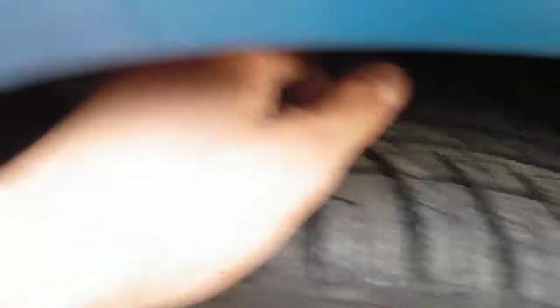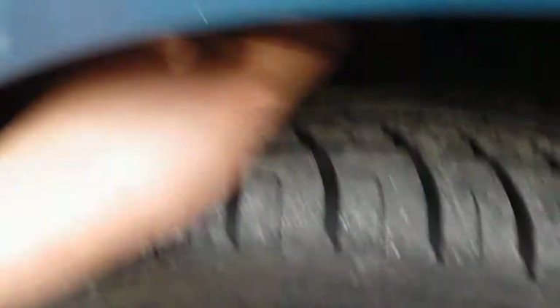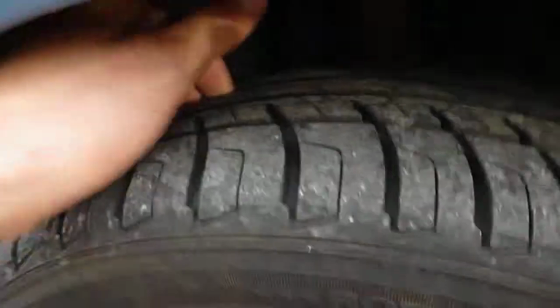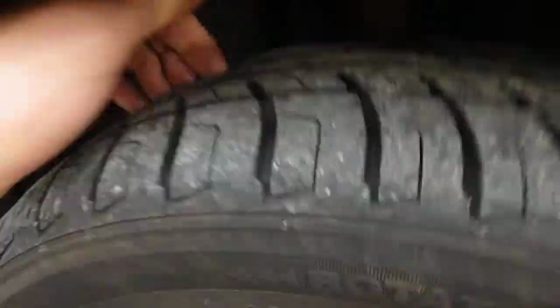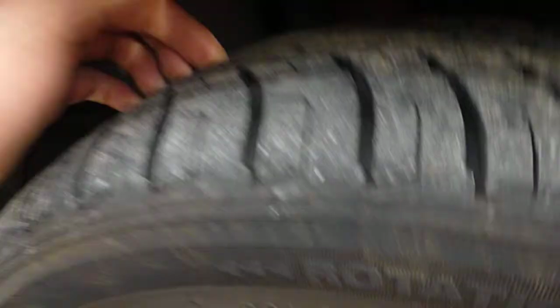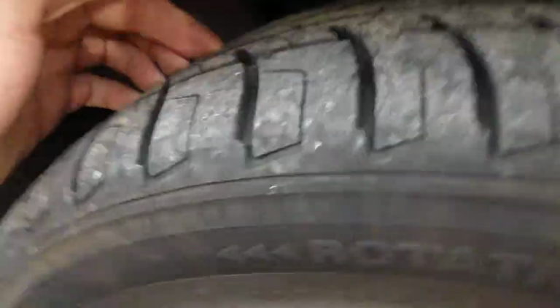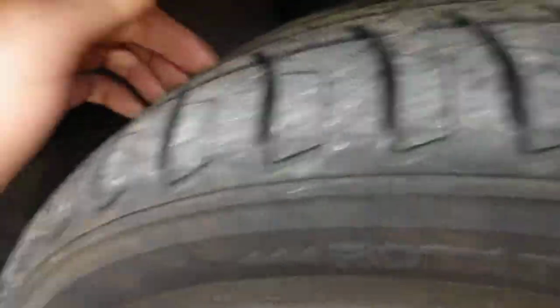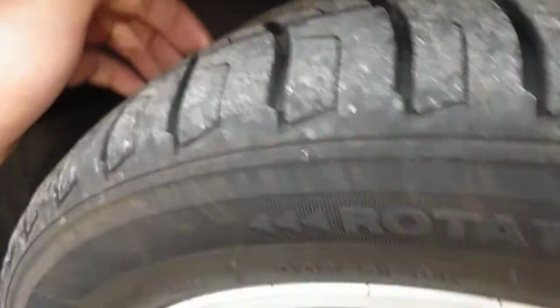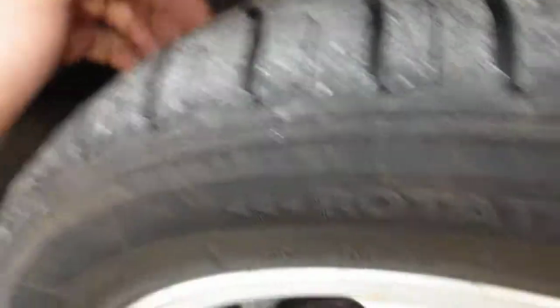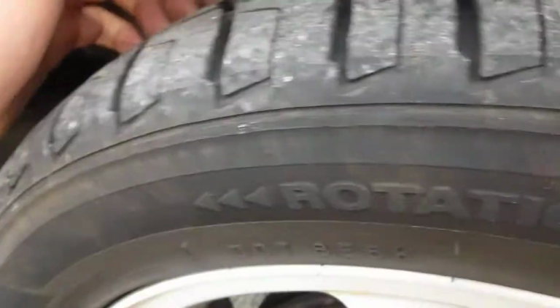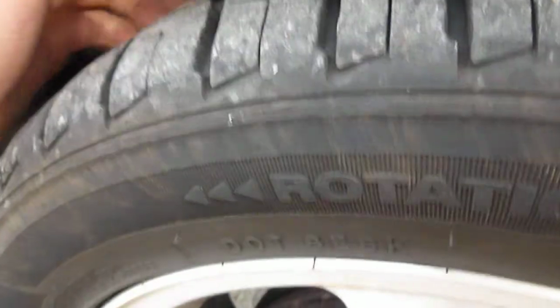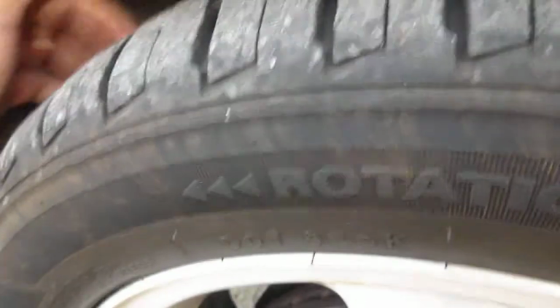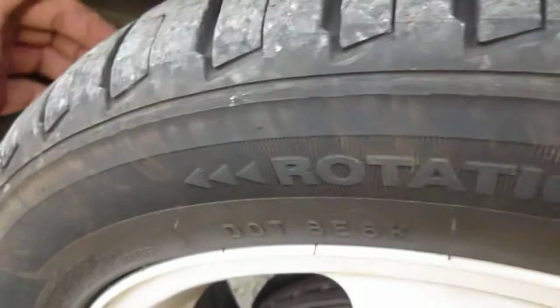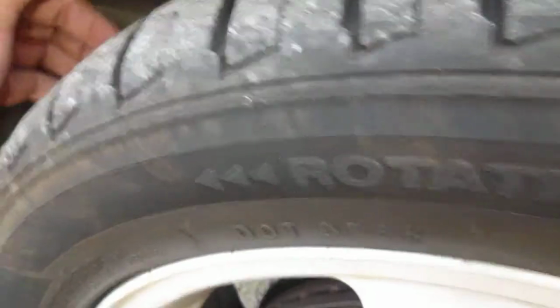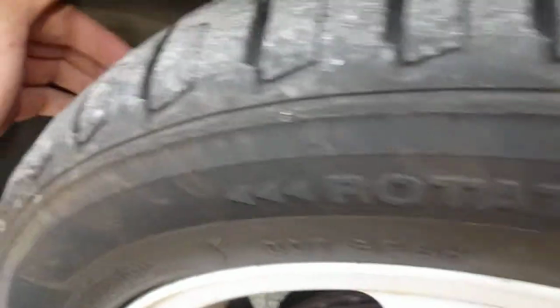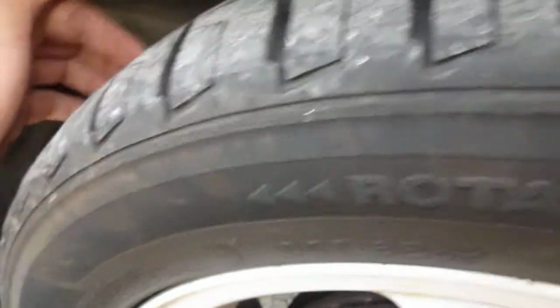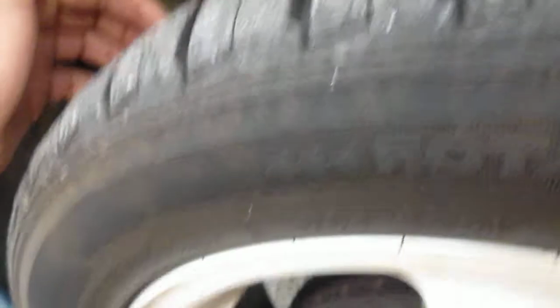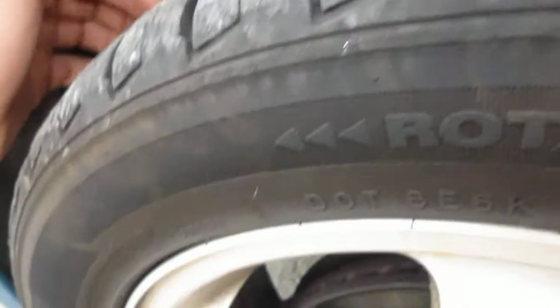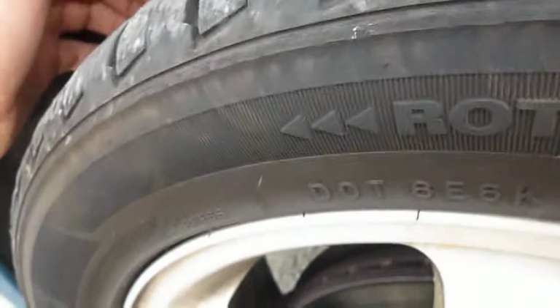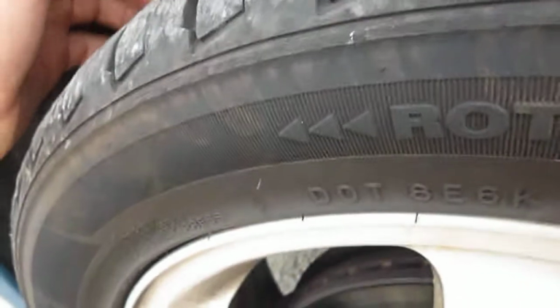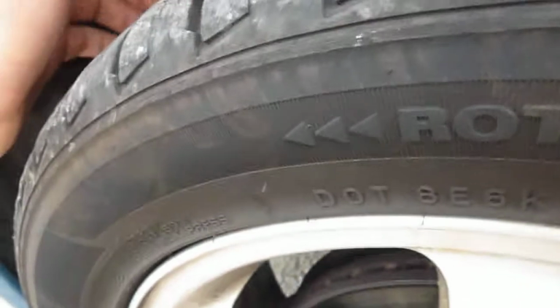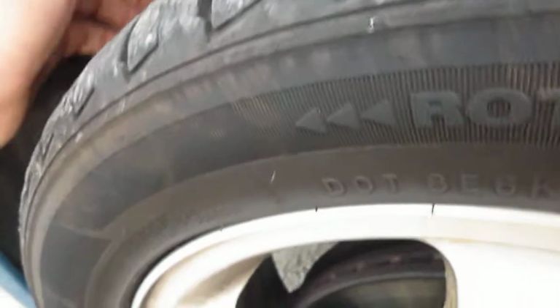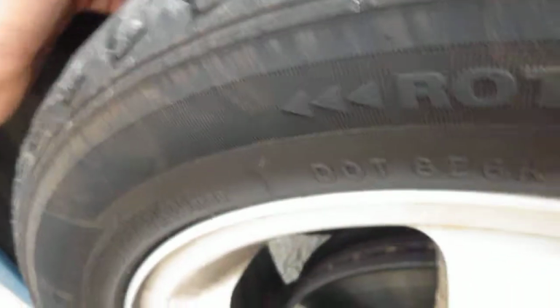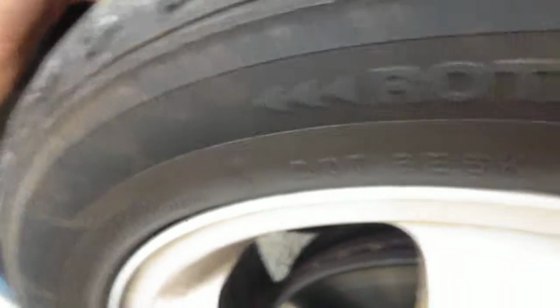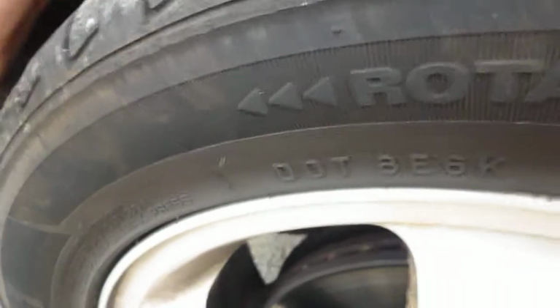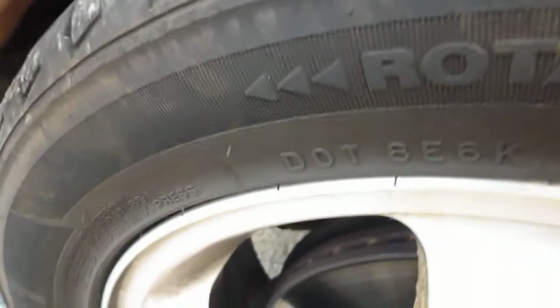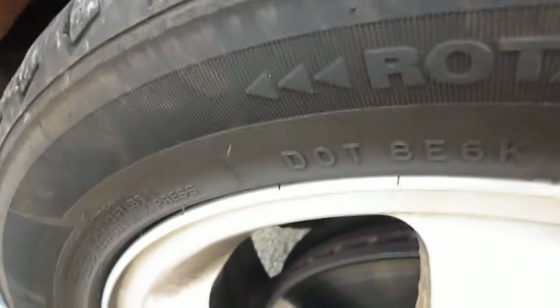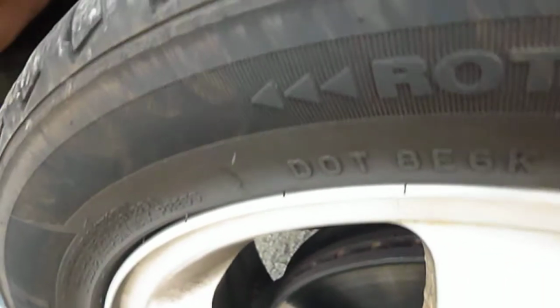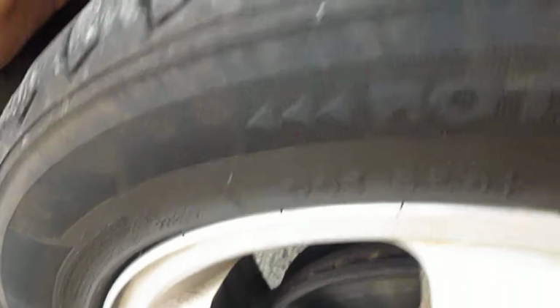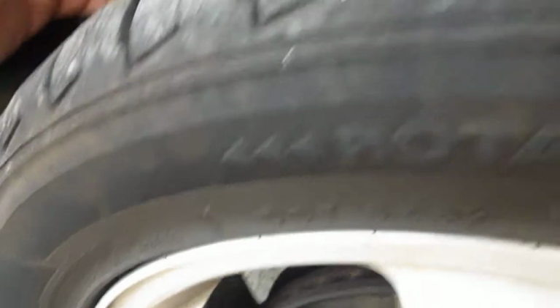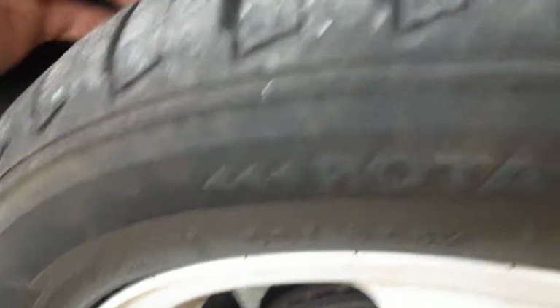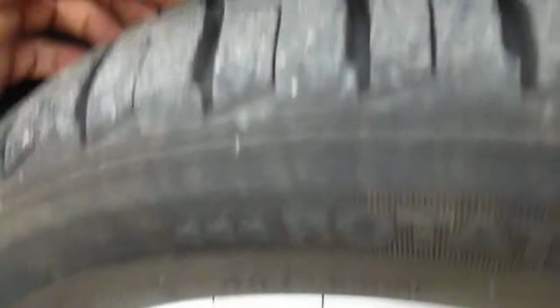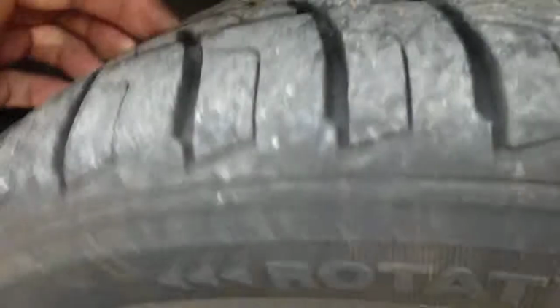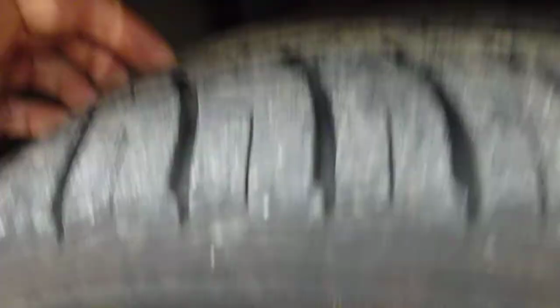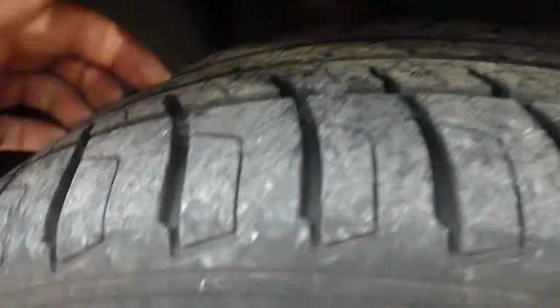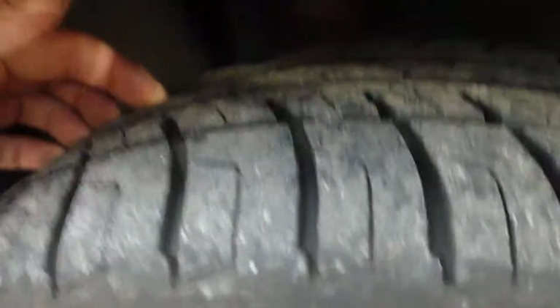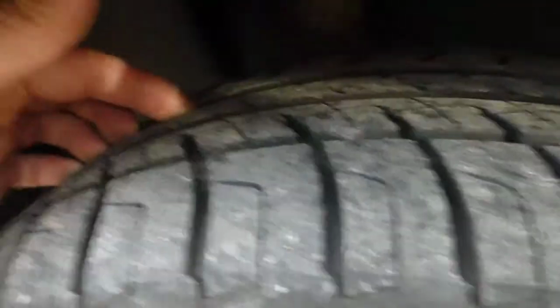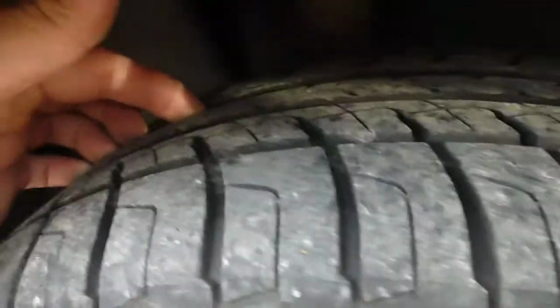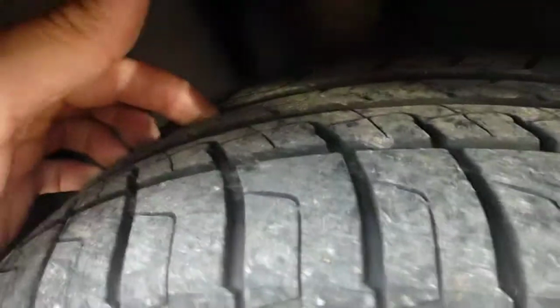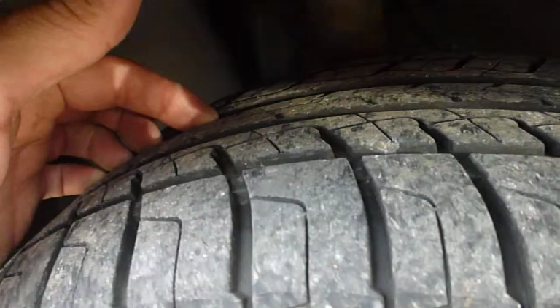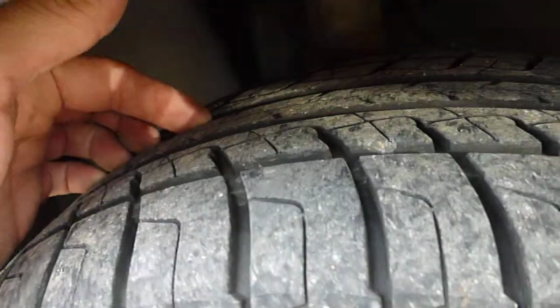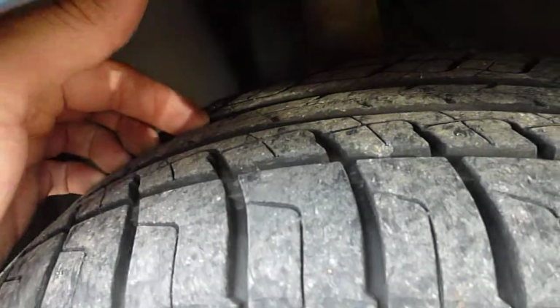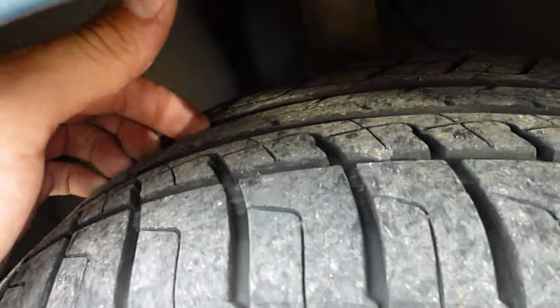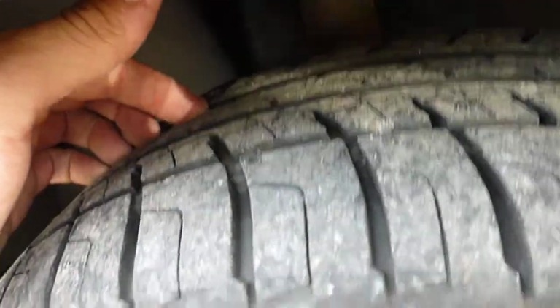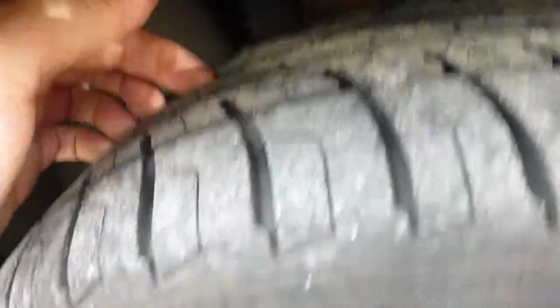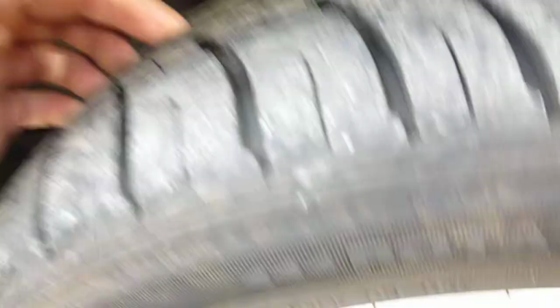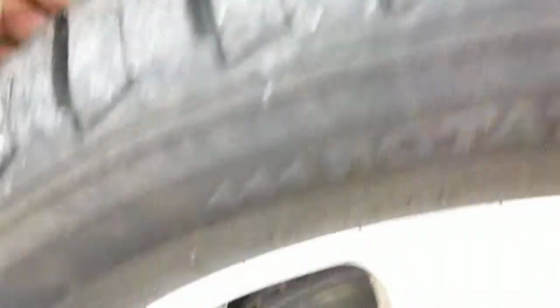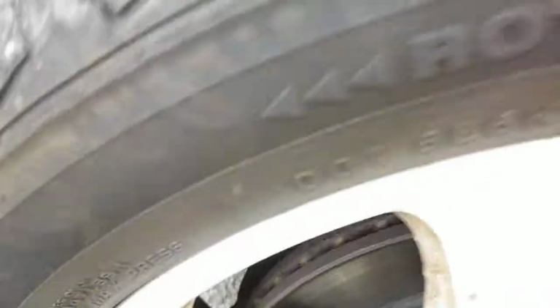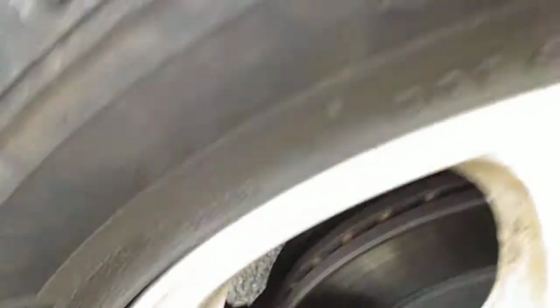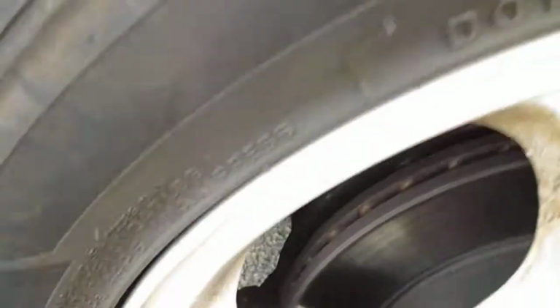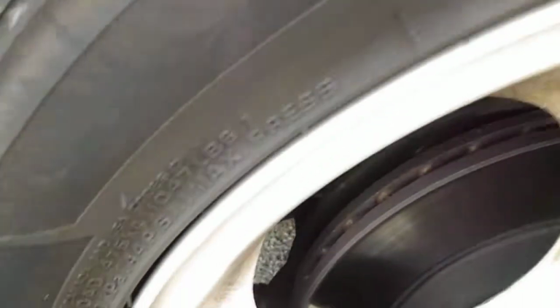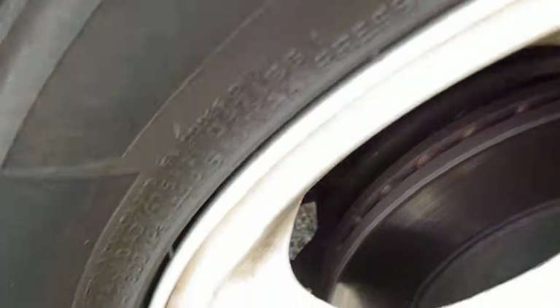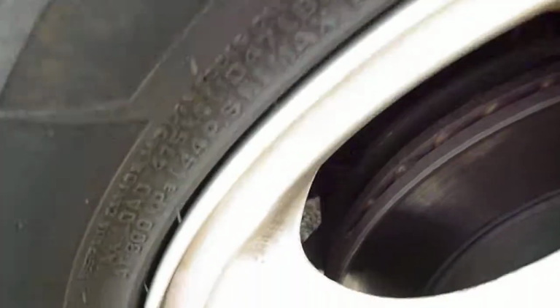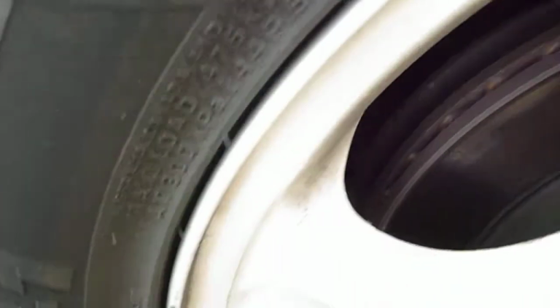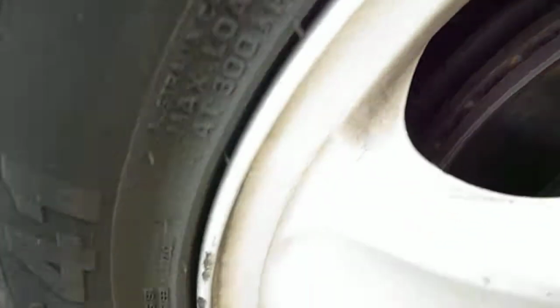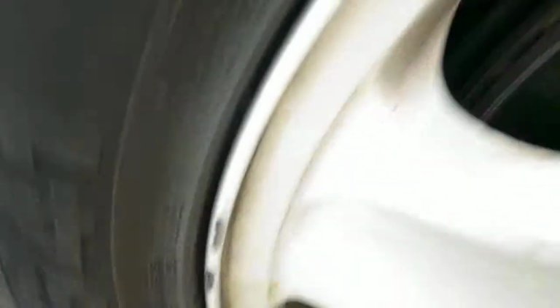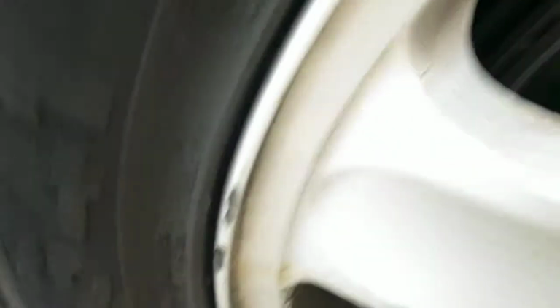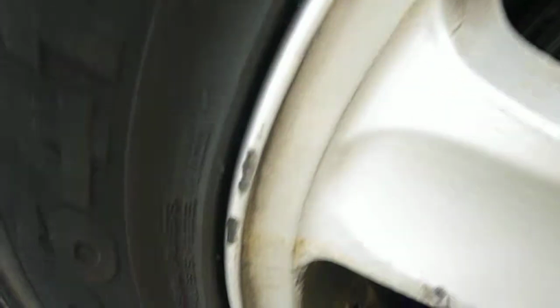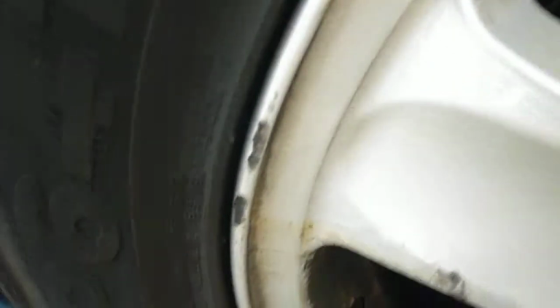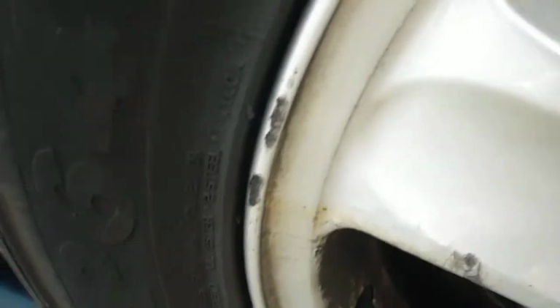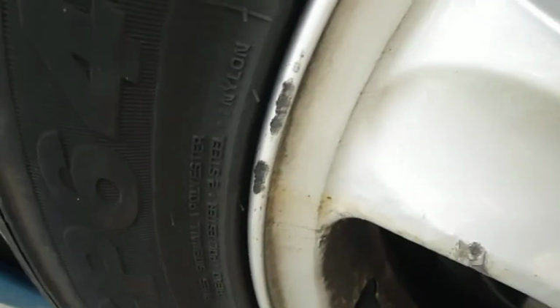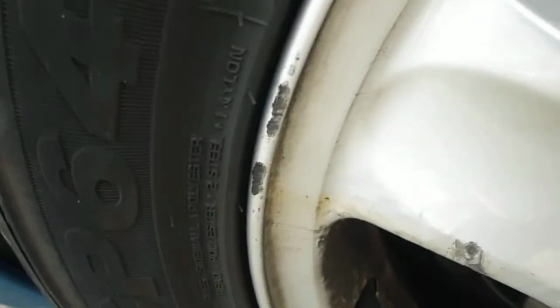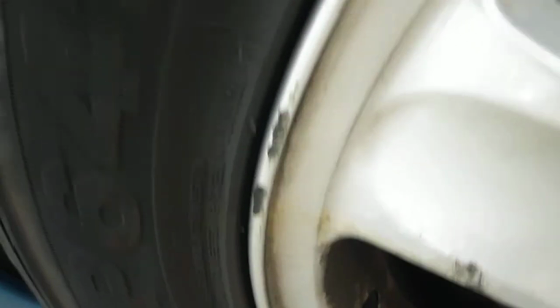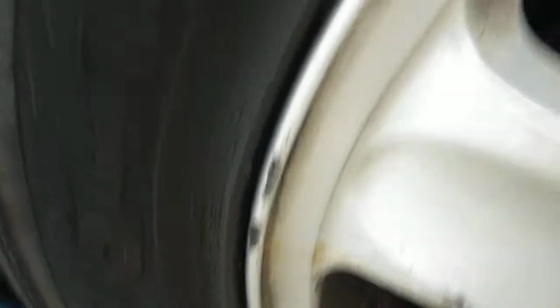Near side front tyre is about 5mm to 6mm. Bit of curbage on the wheels.